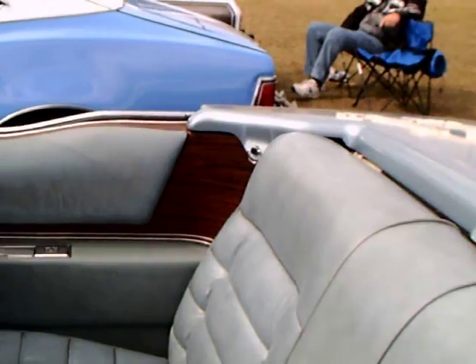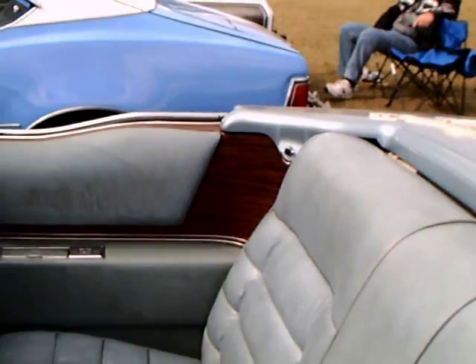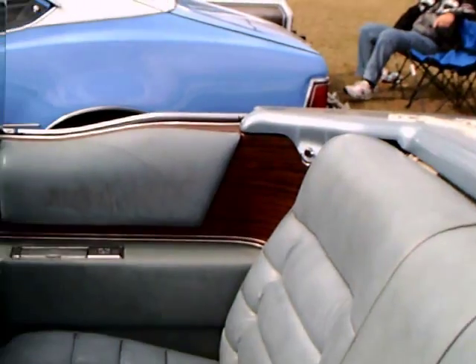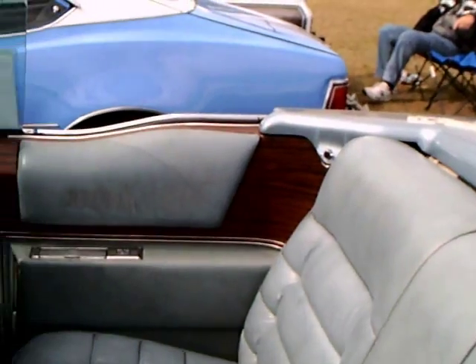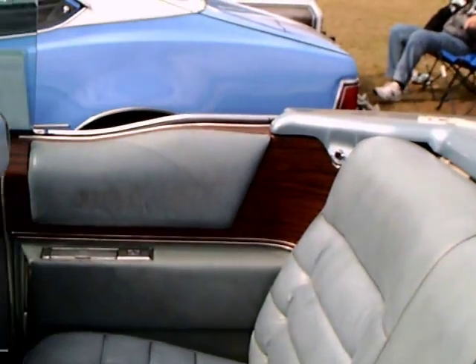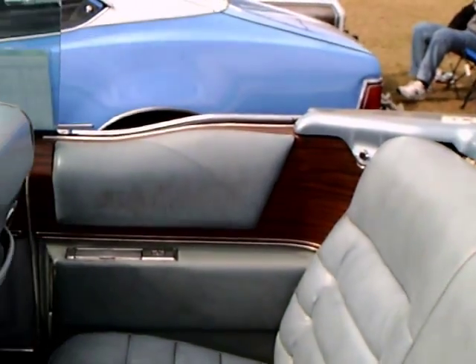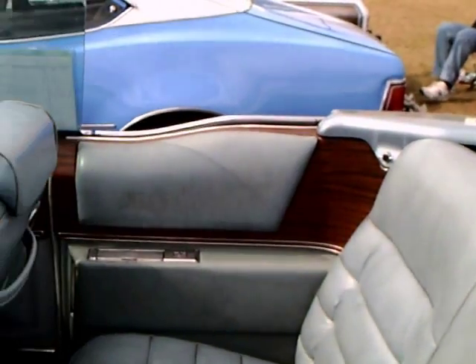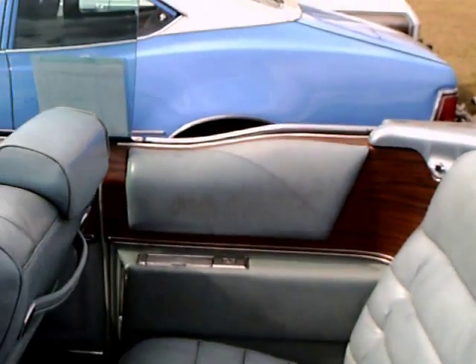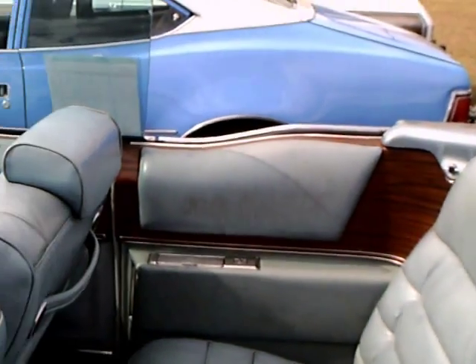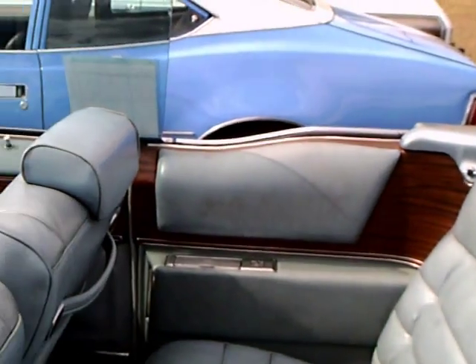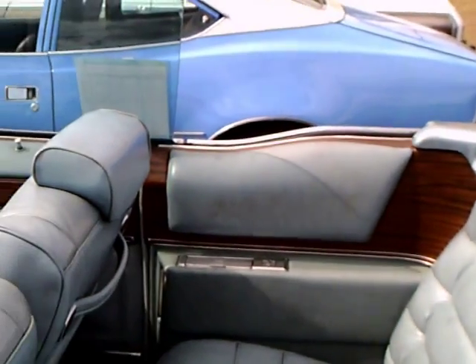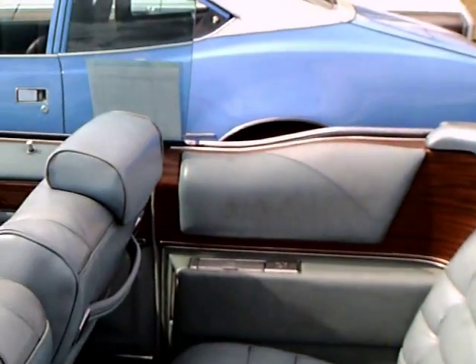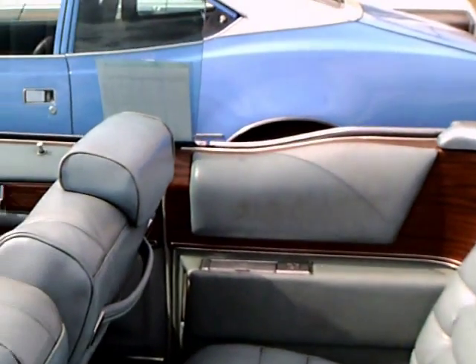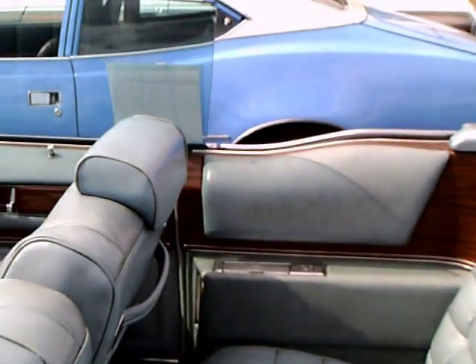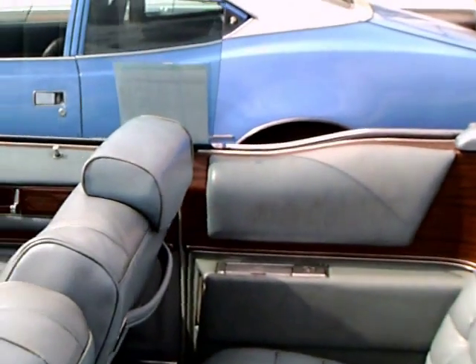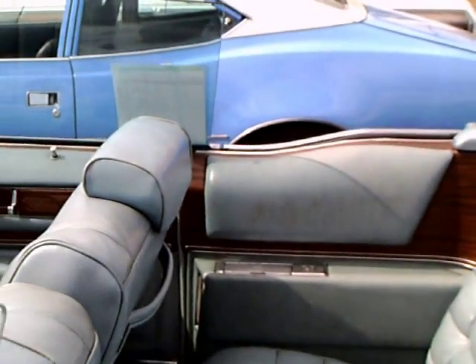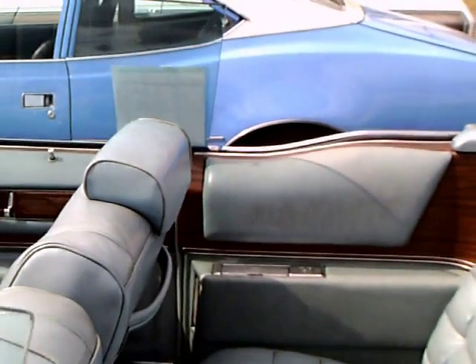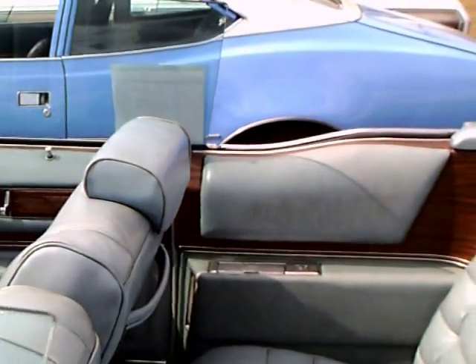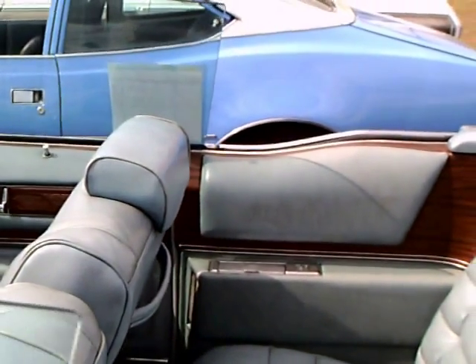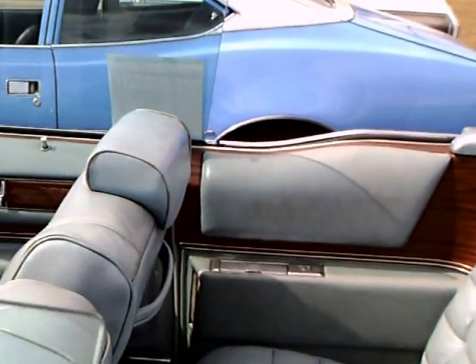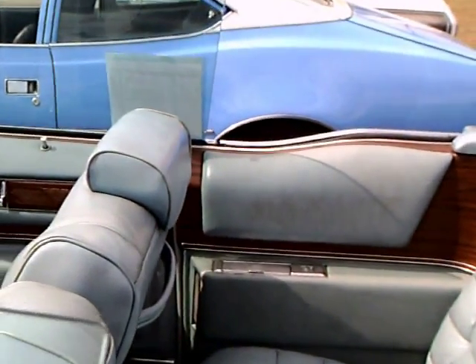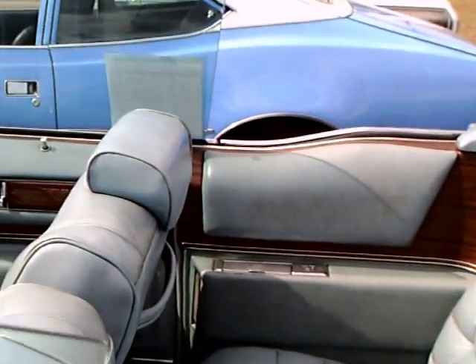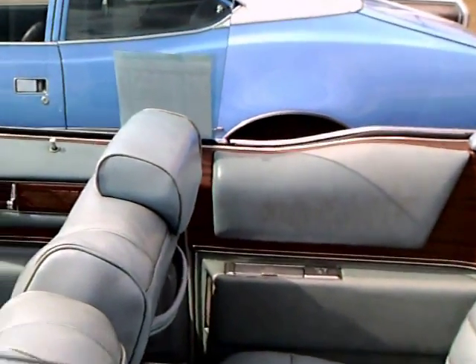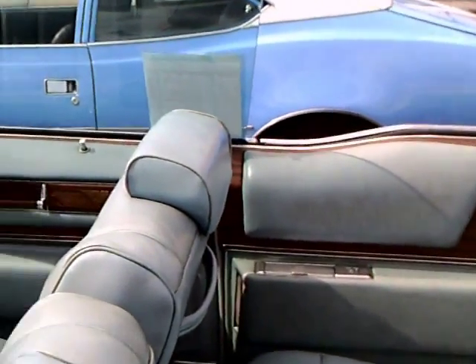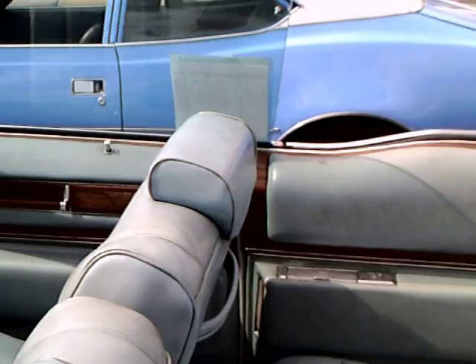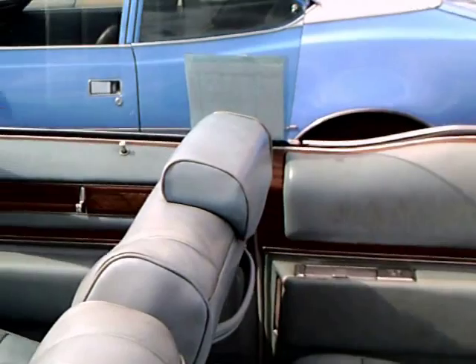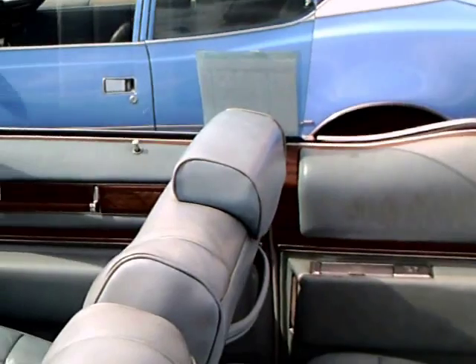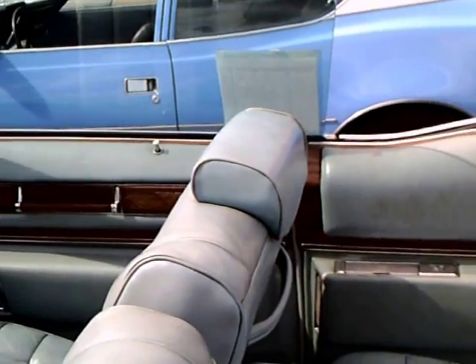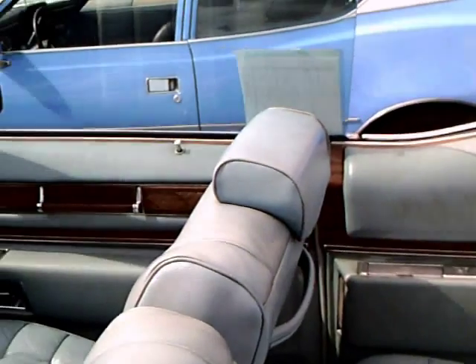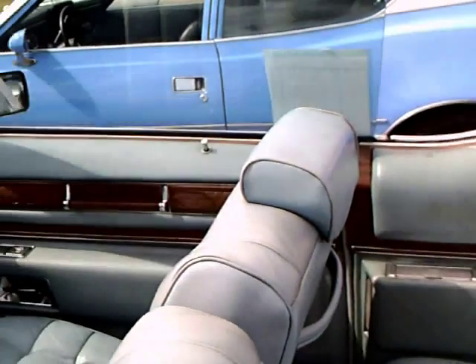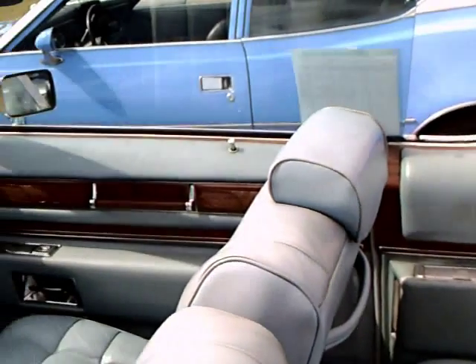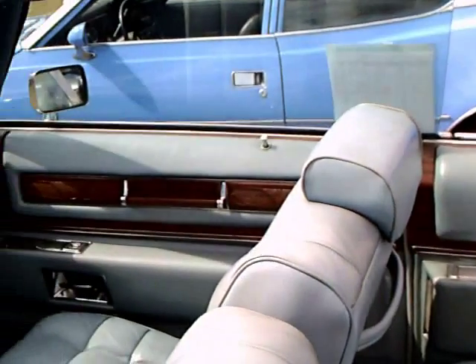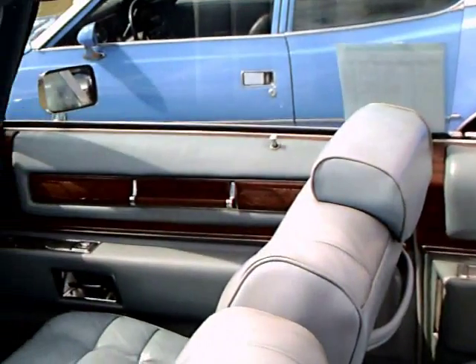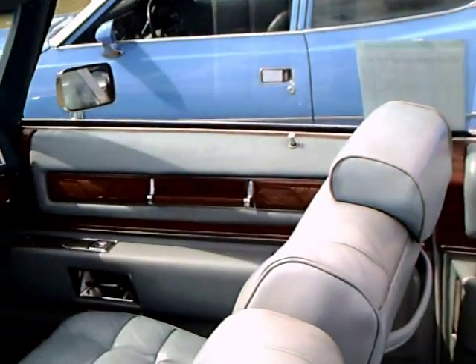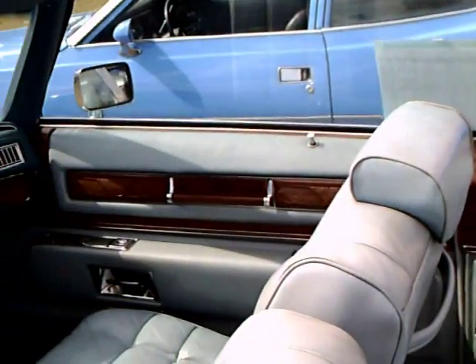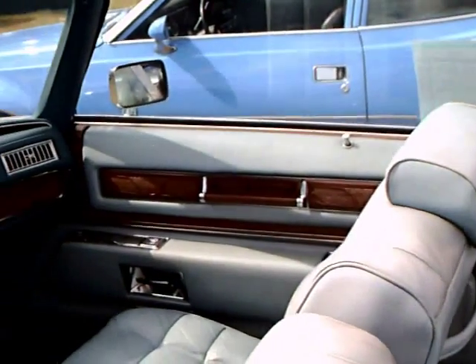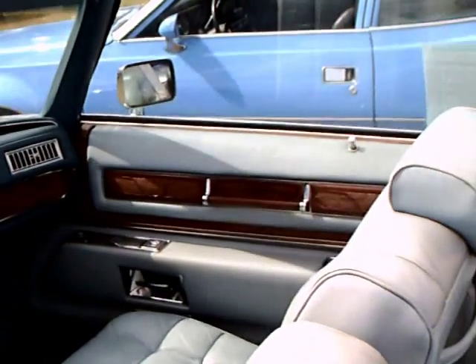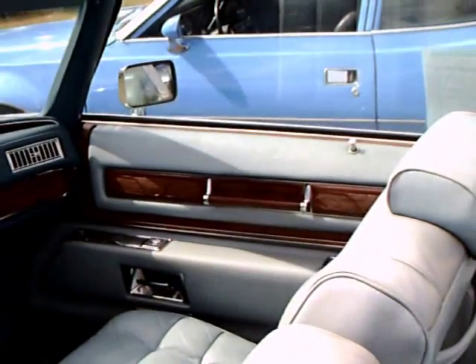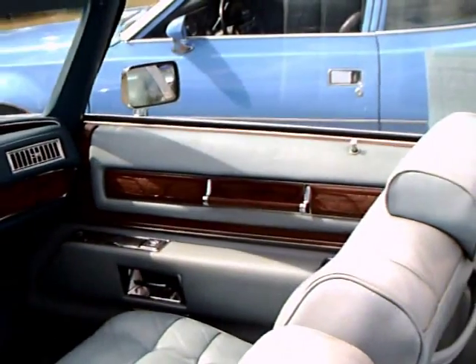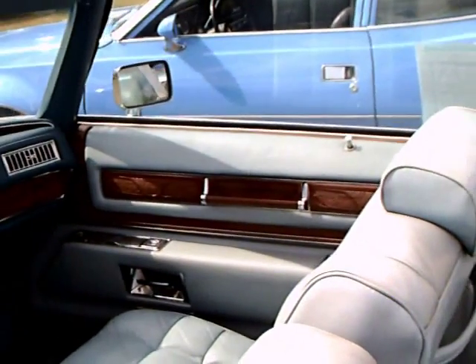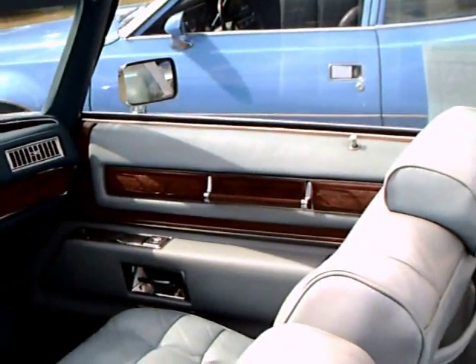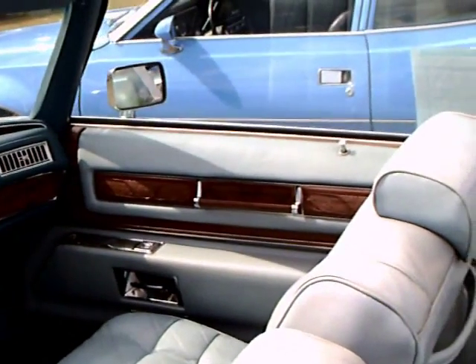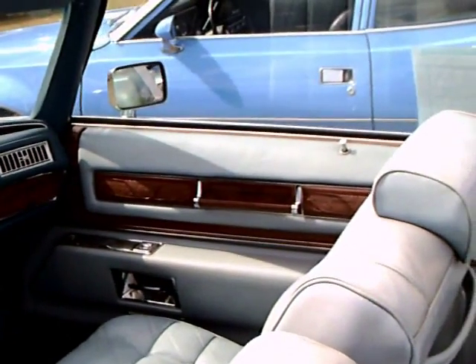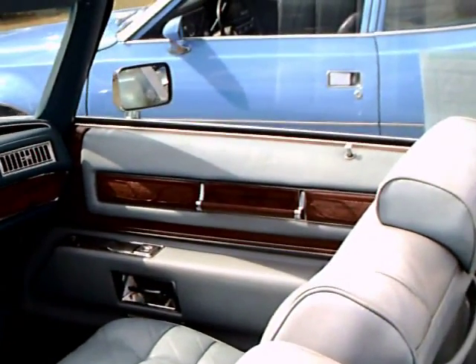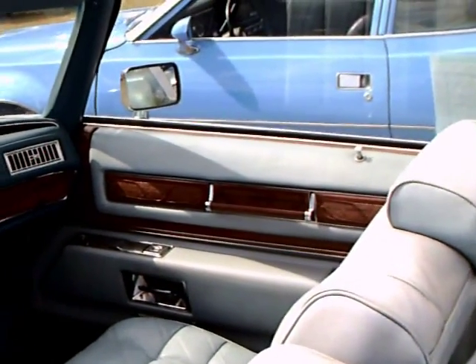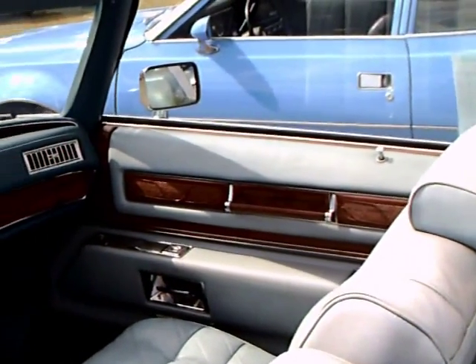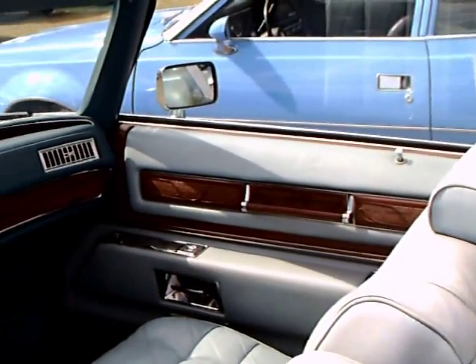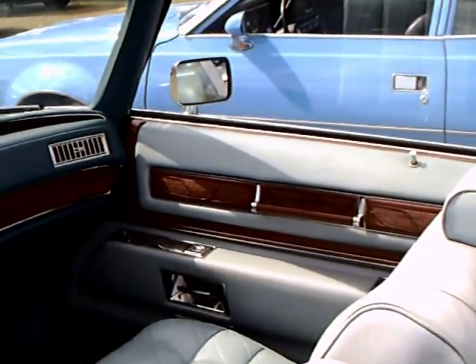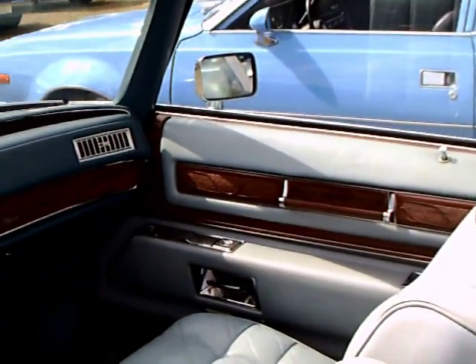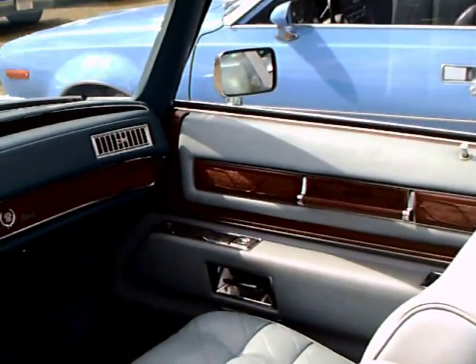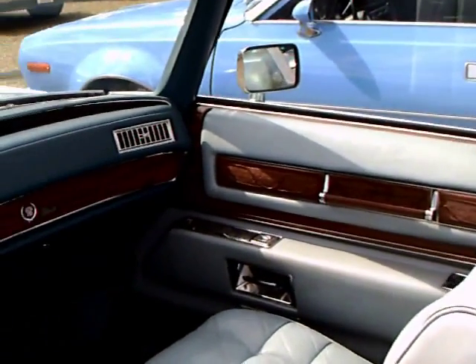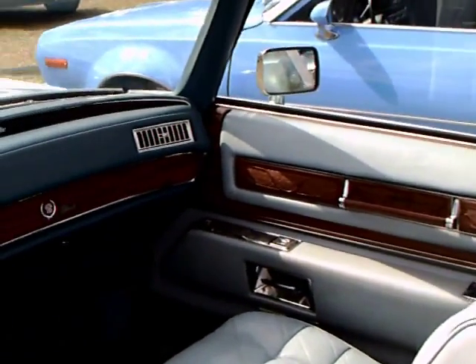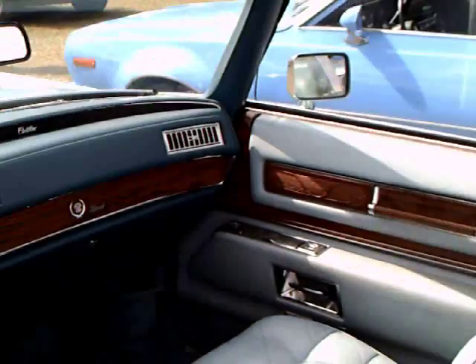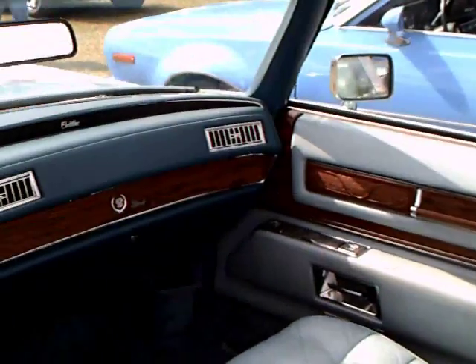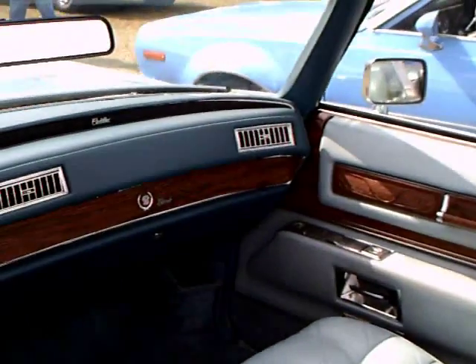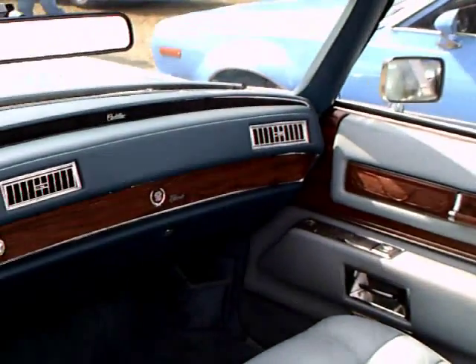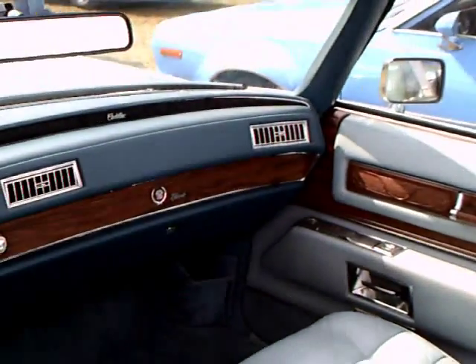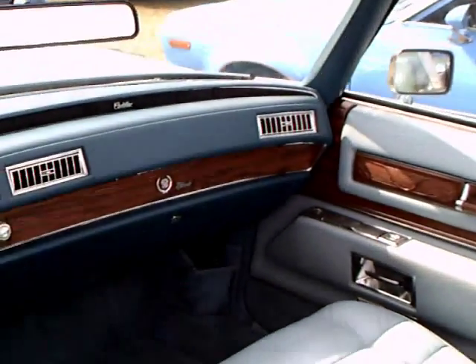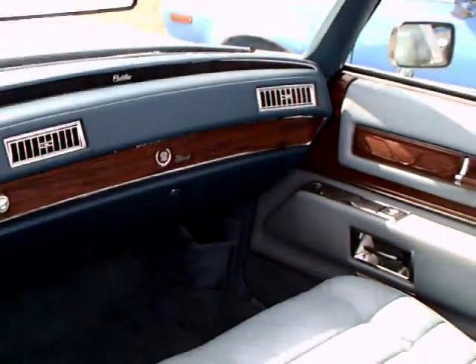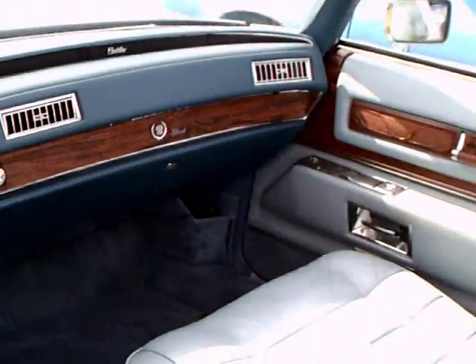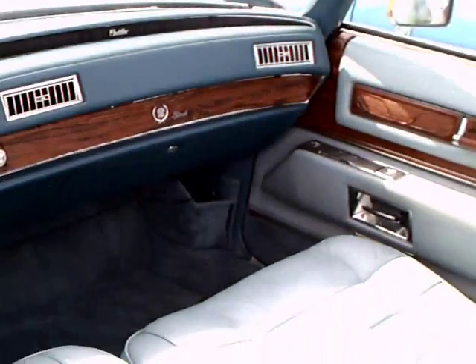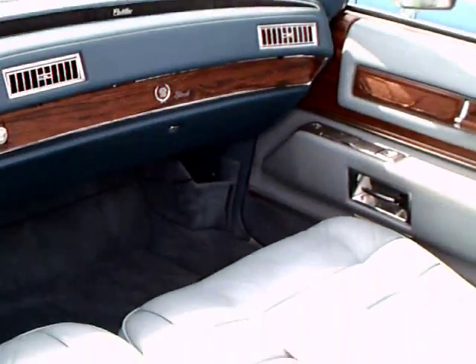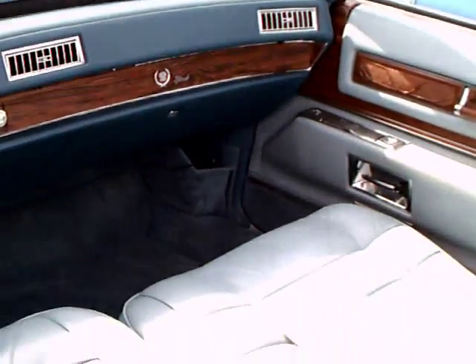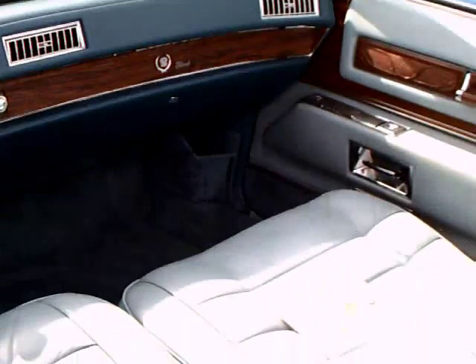This has a 500 cubic inch engine, and of course, front wheel drive.